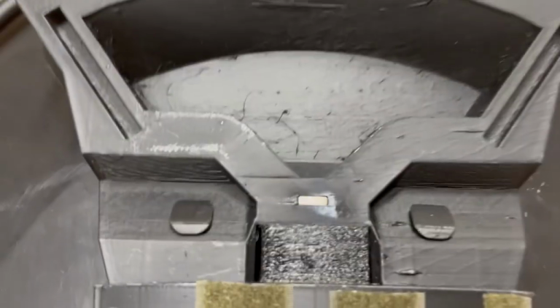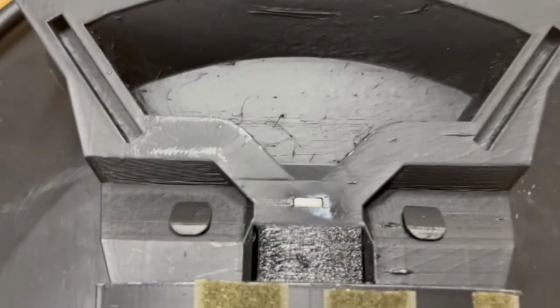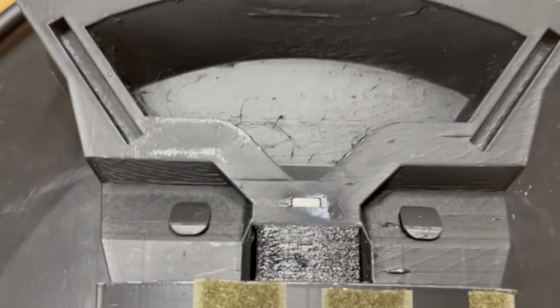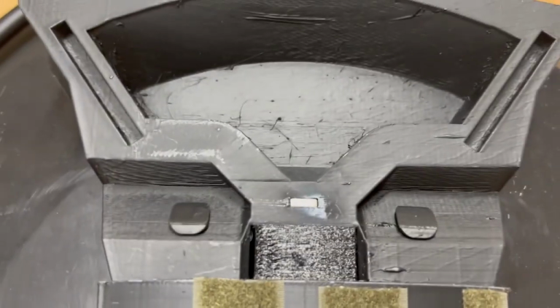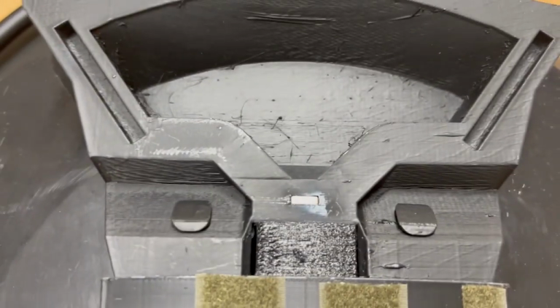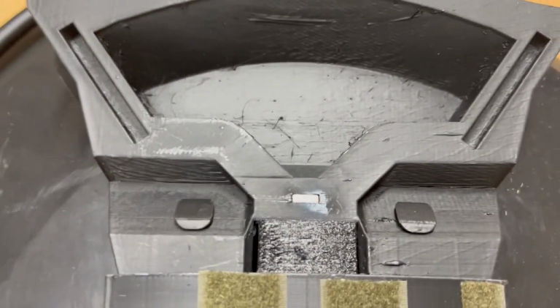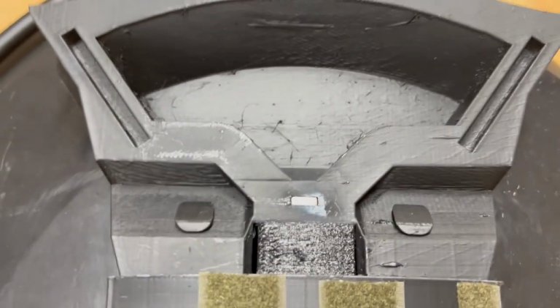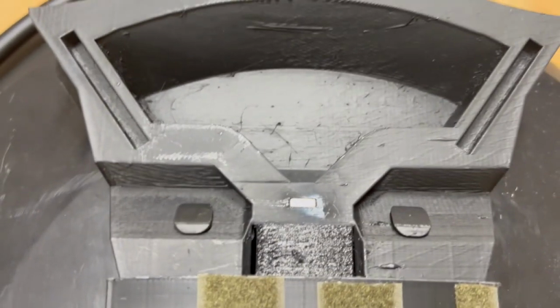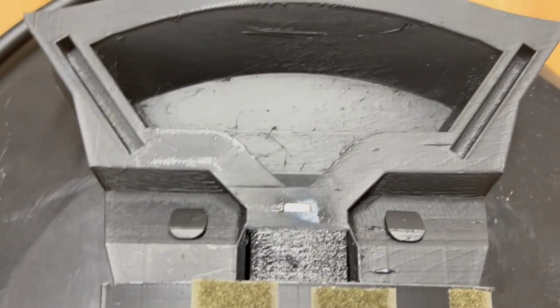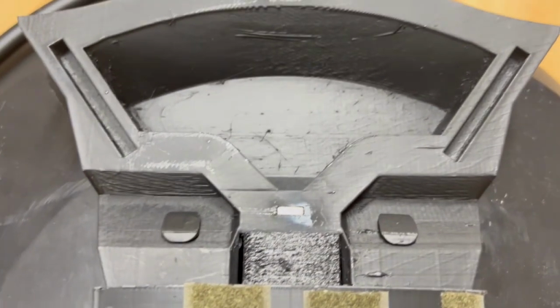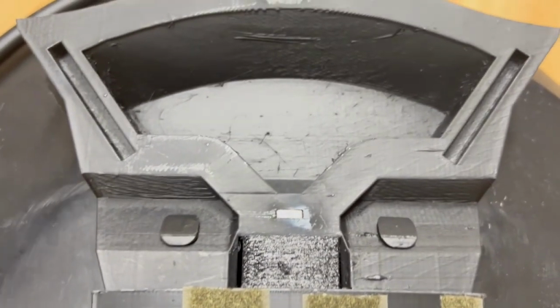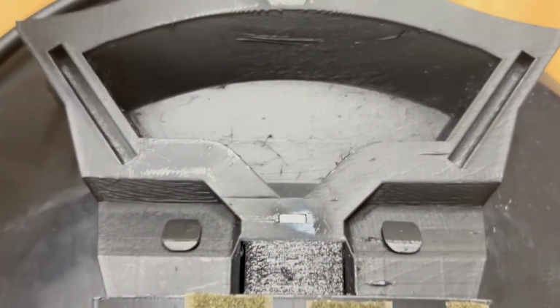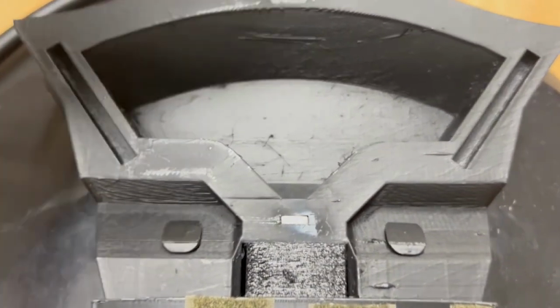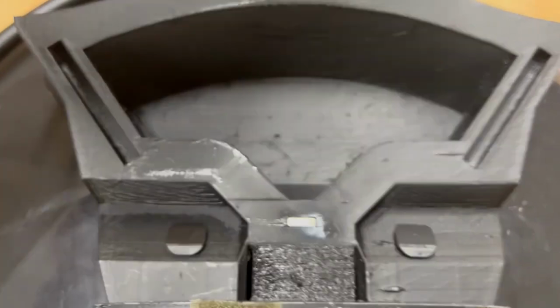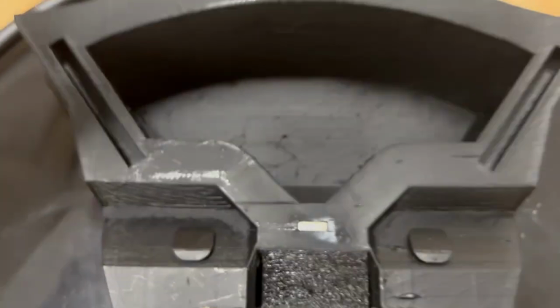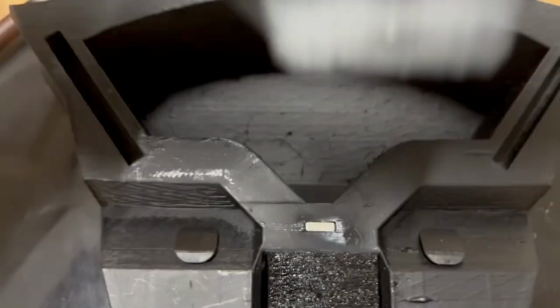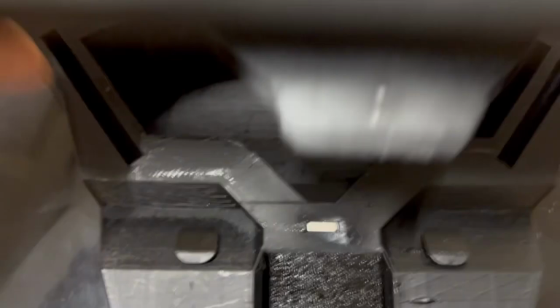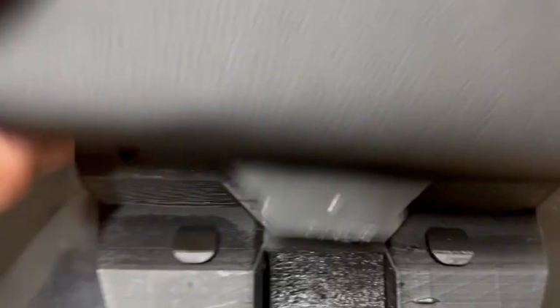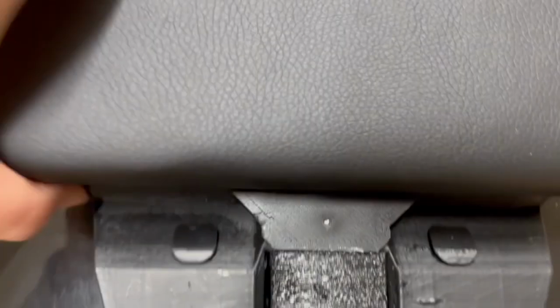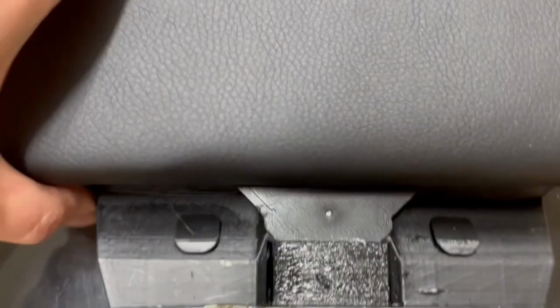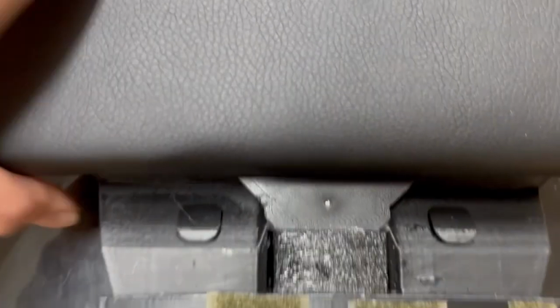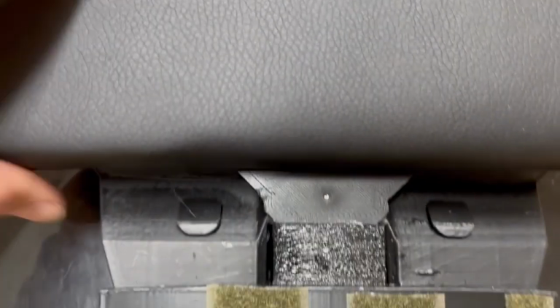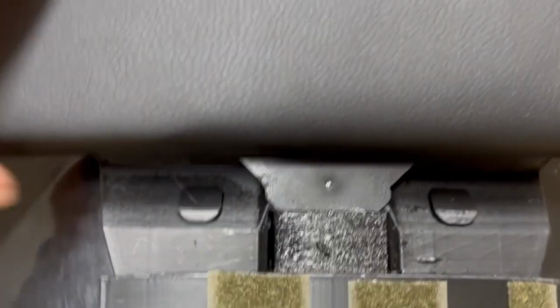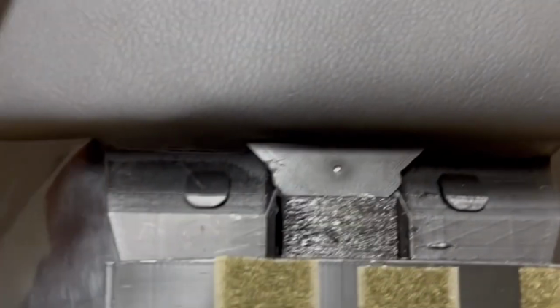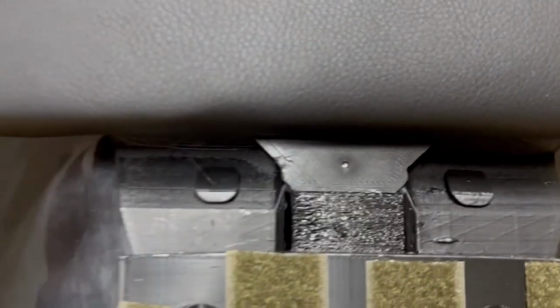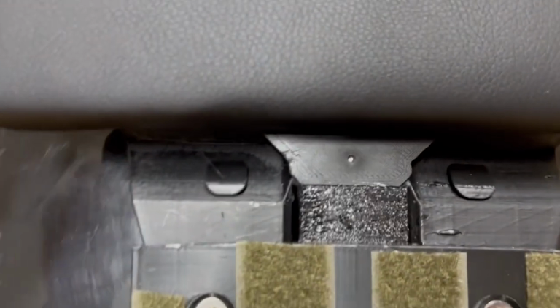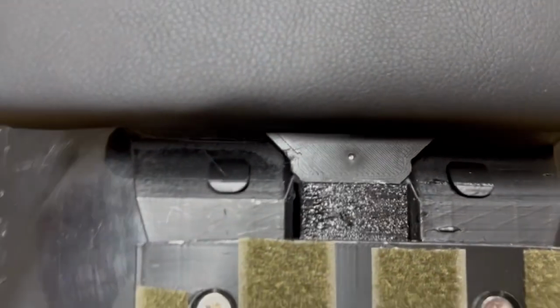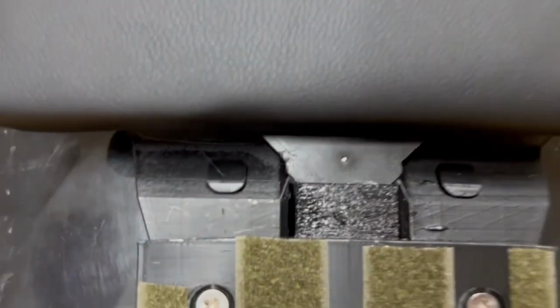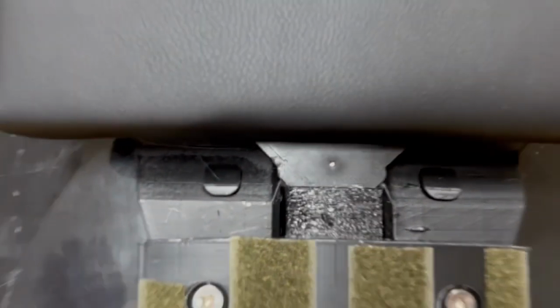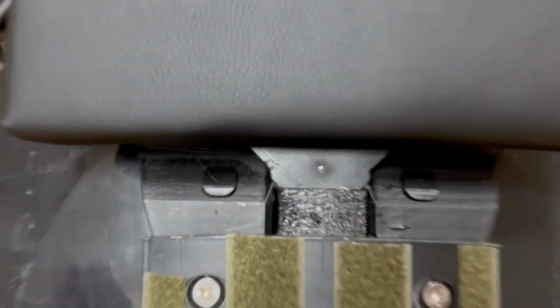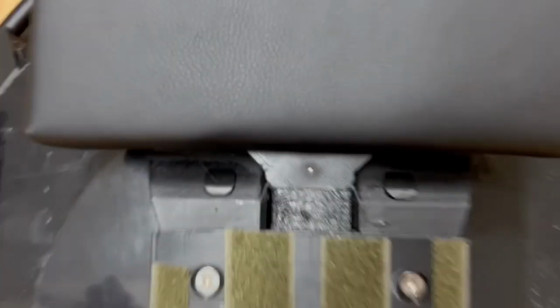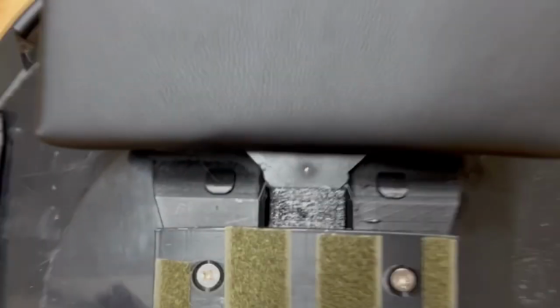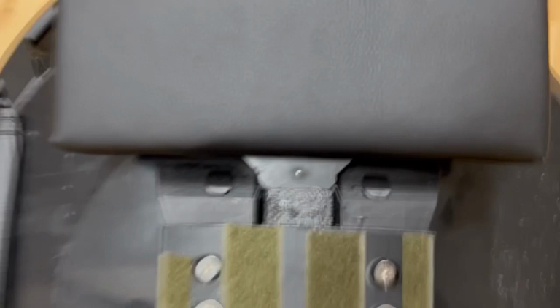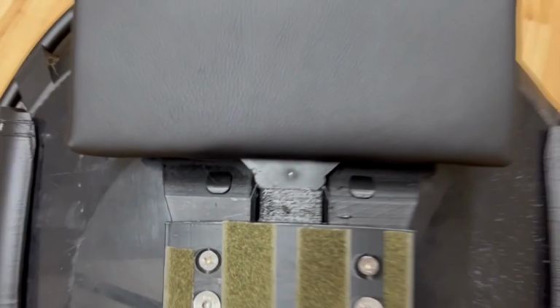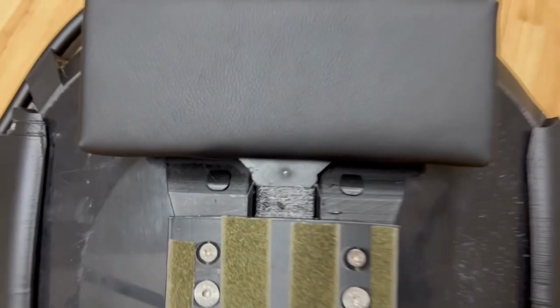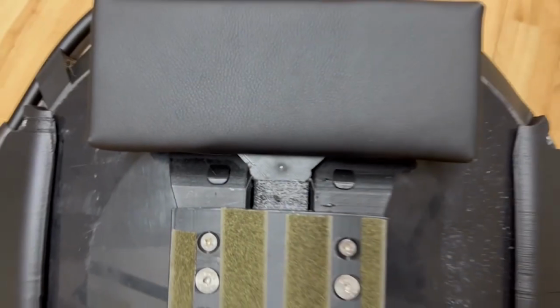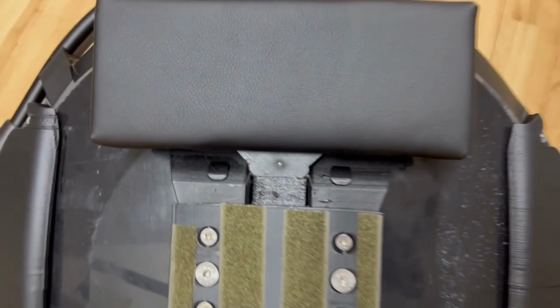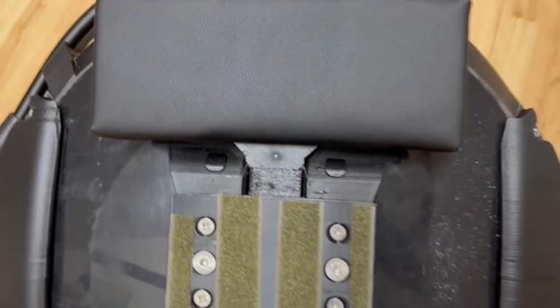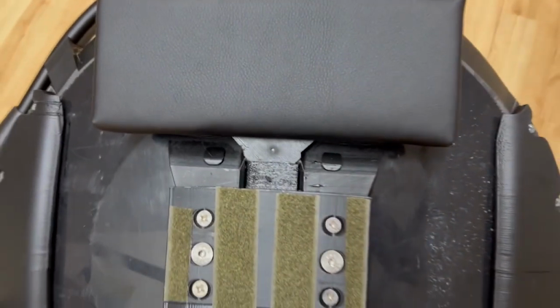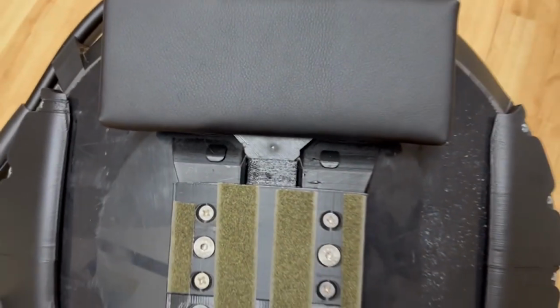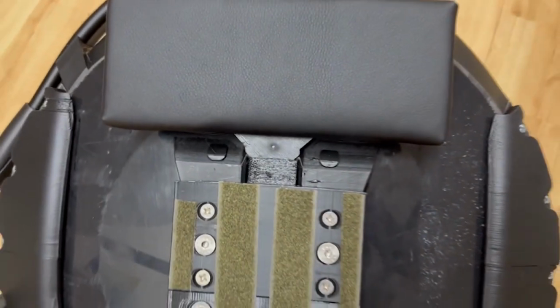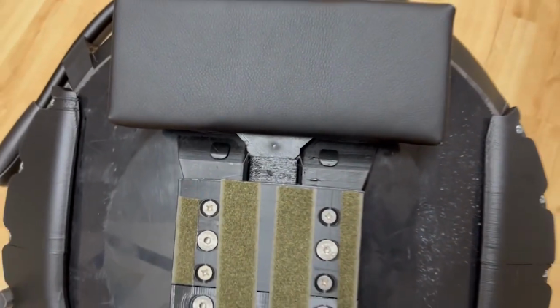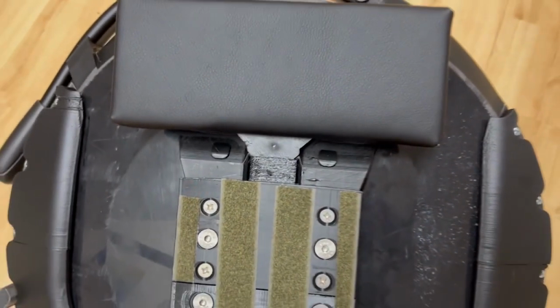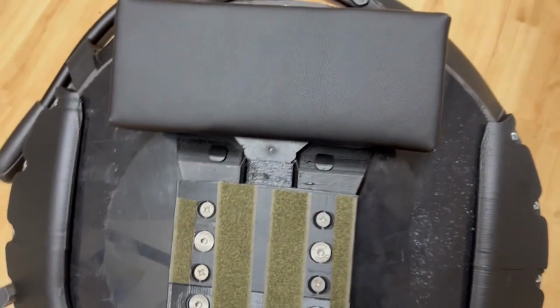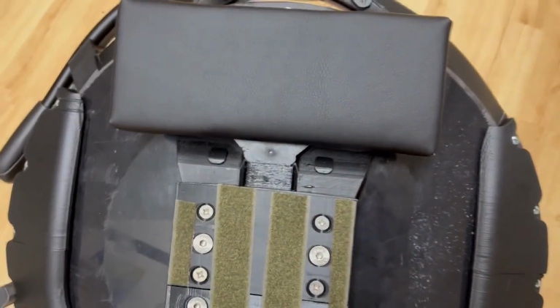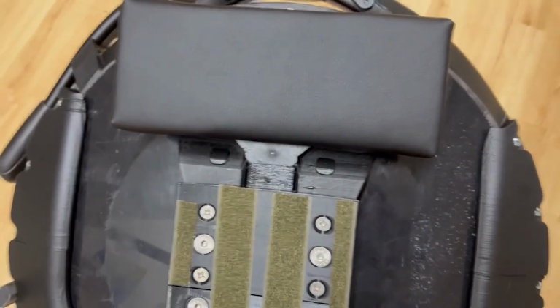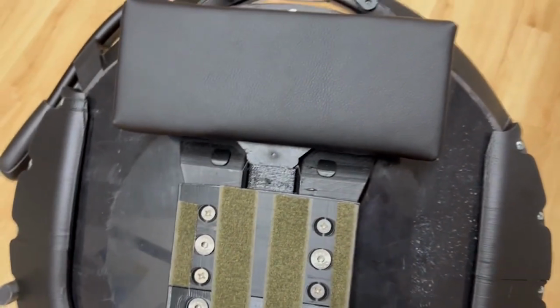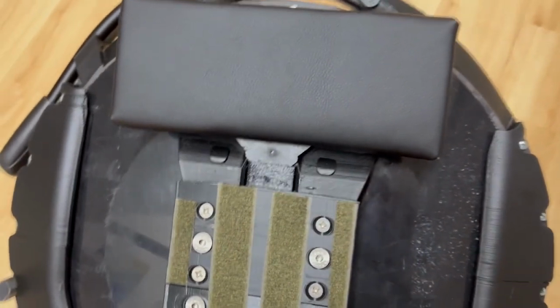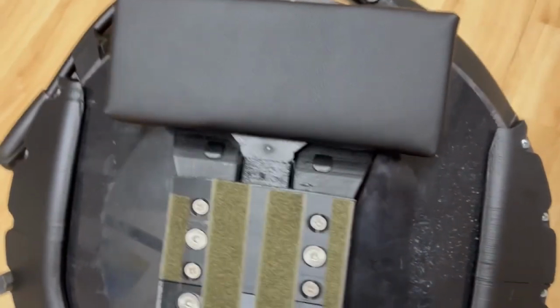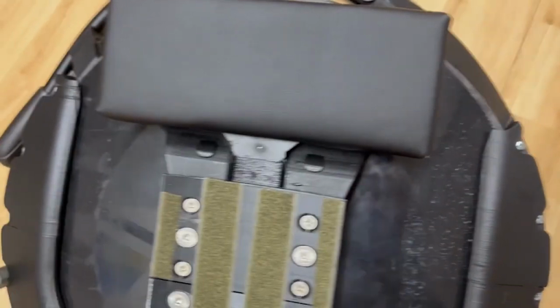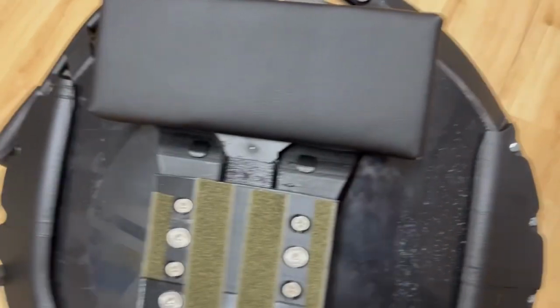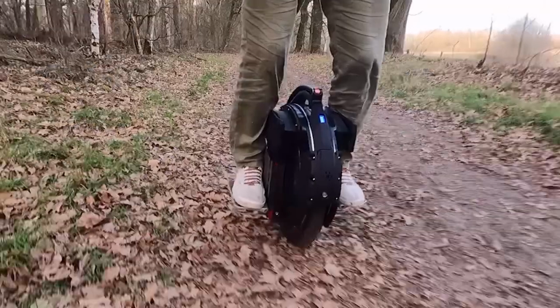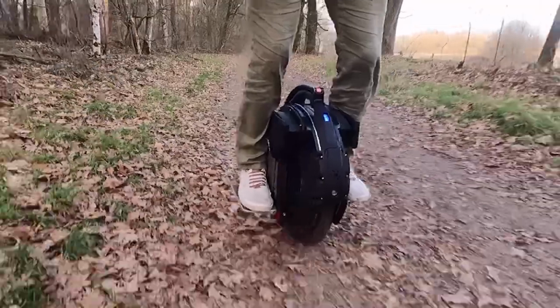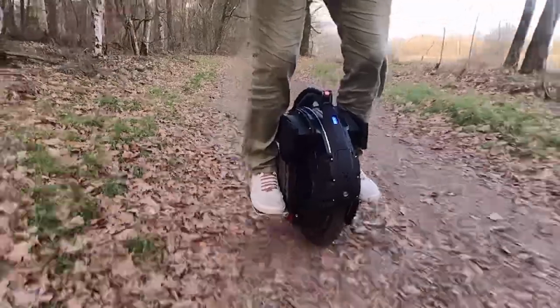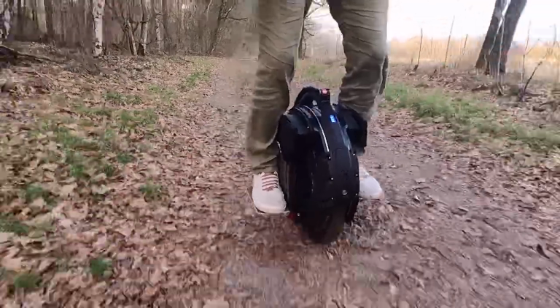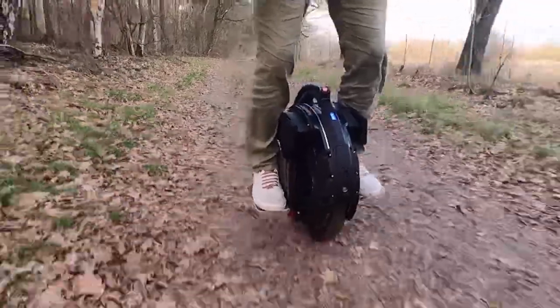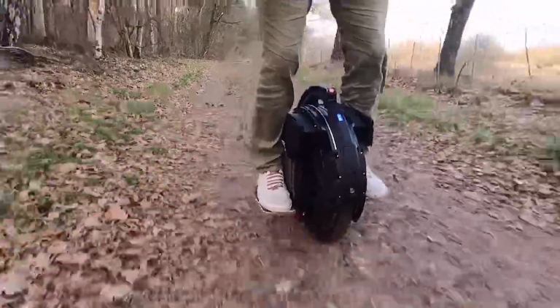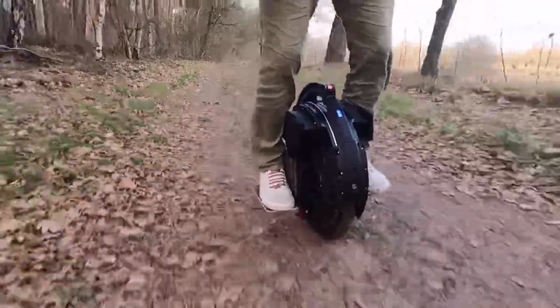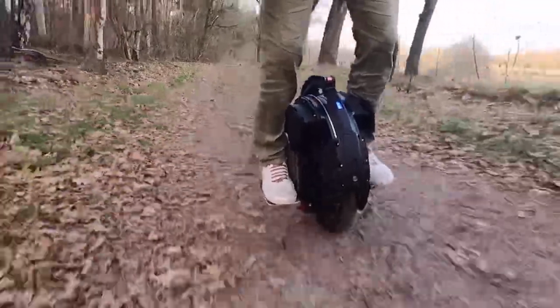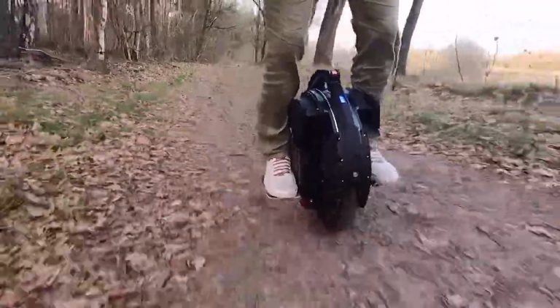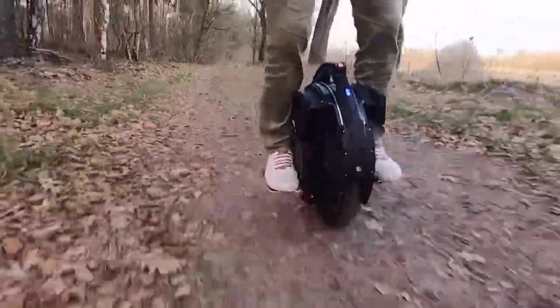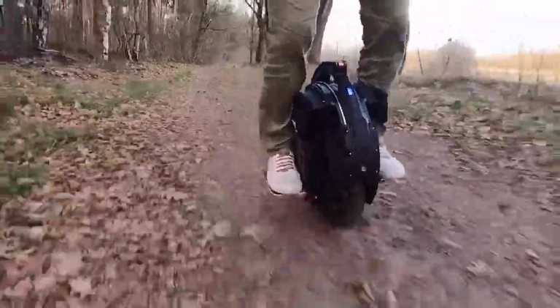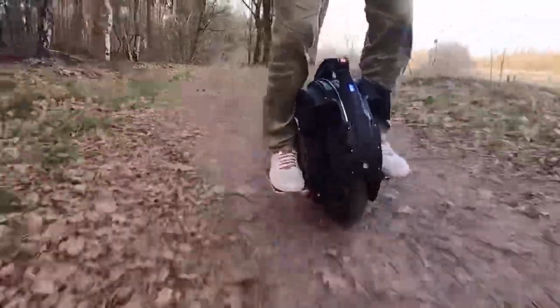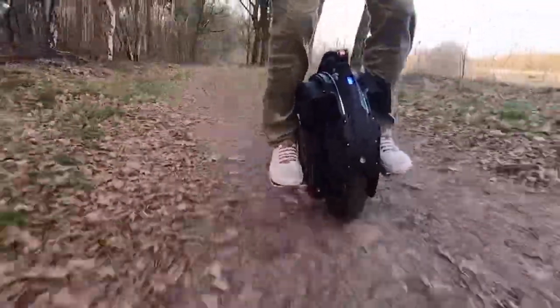Lastly, I sewed the leather cover for the foam leg protectors and put them on the cover, which is attached to the system with magnets.